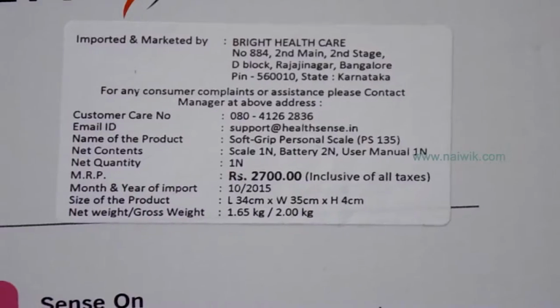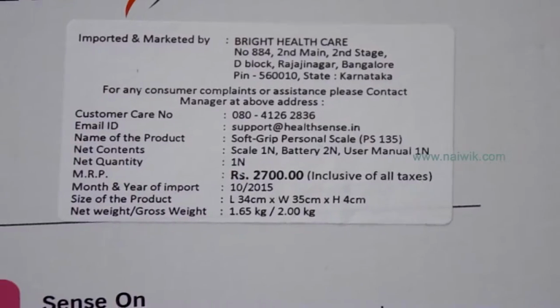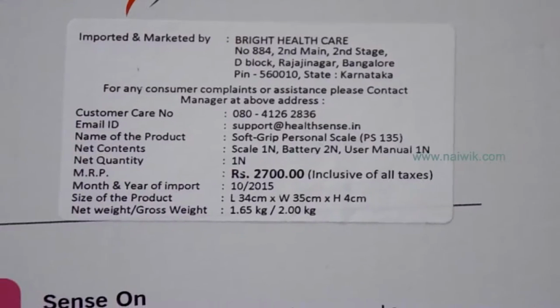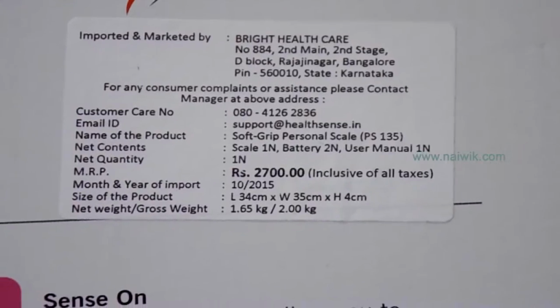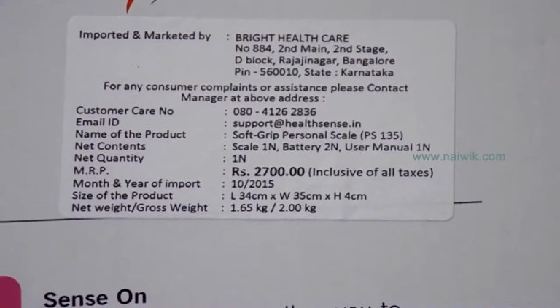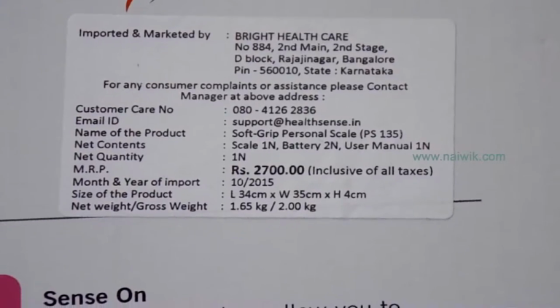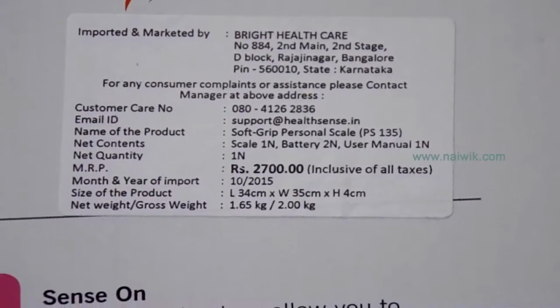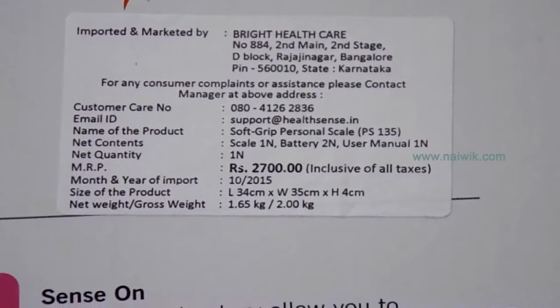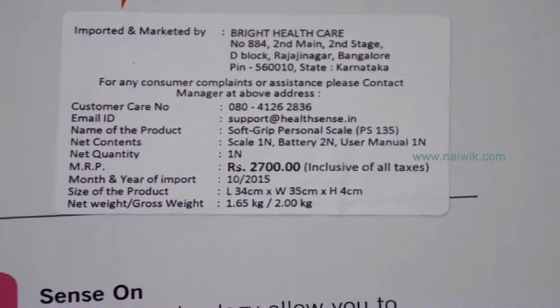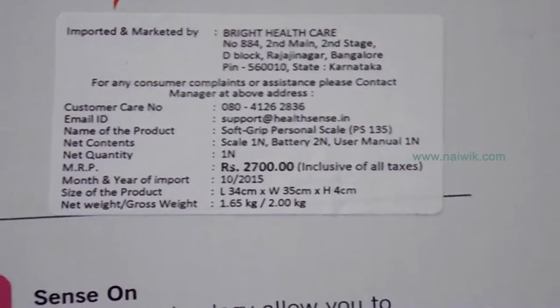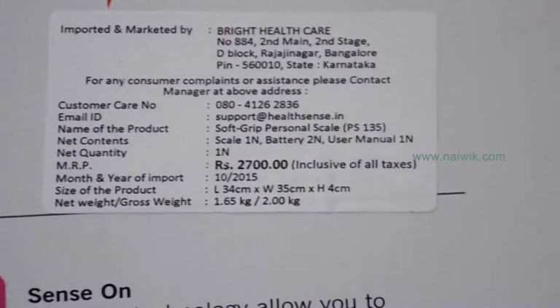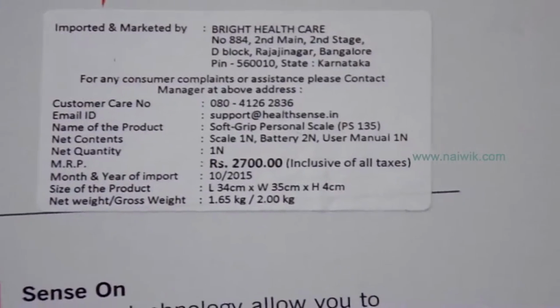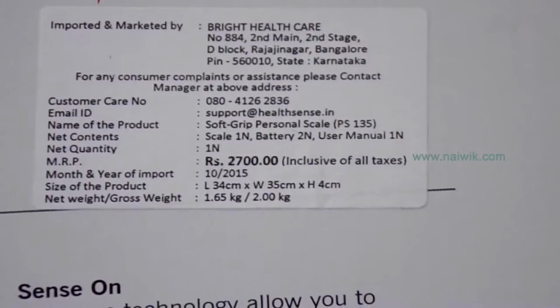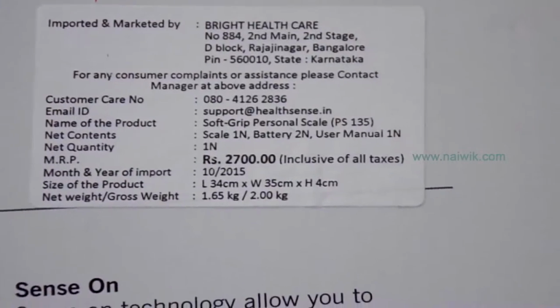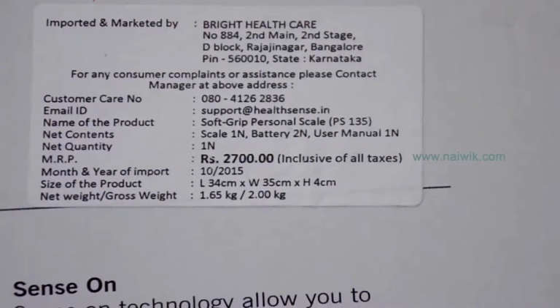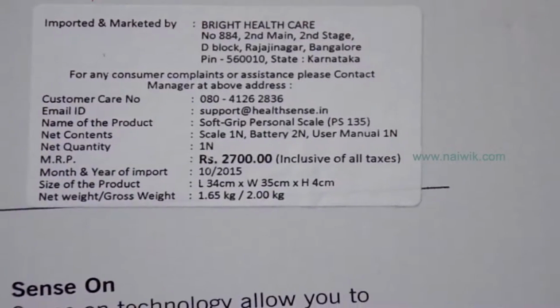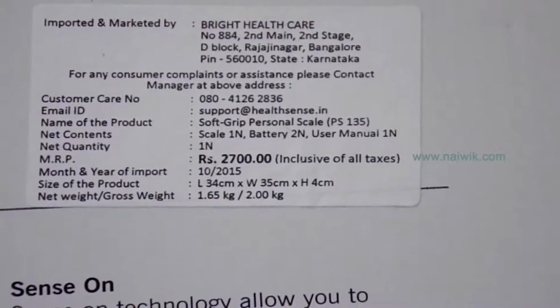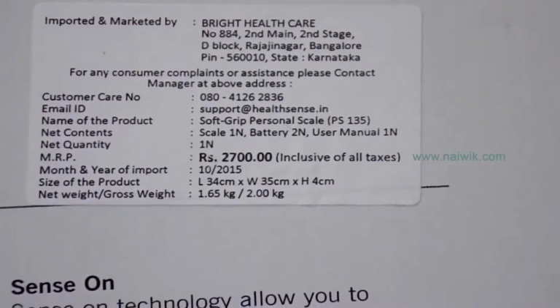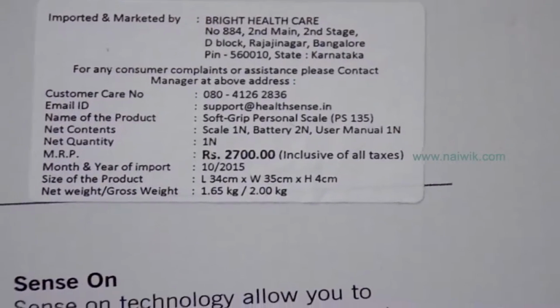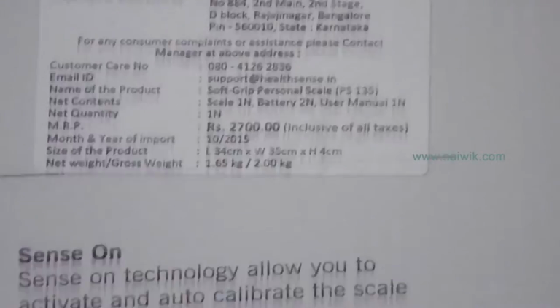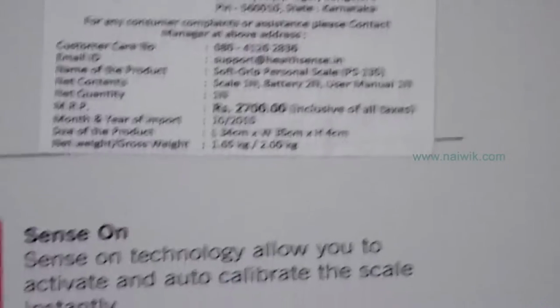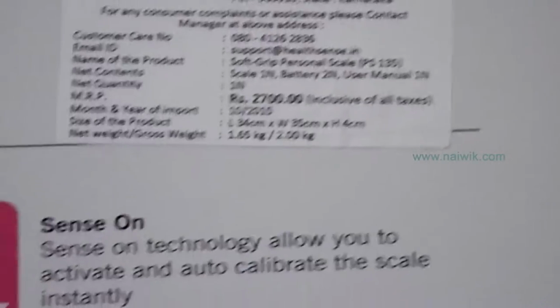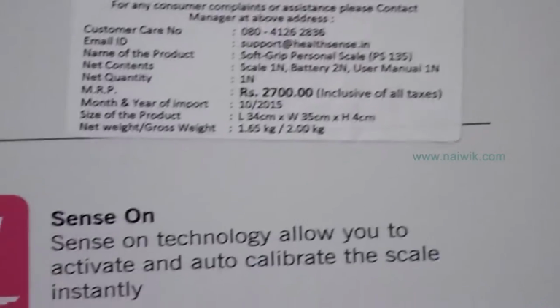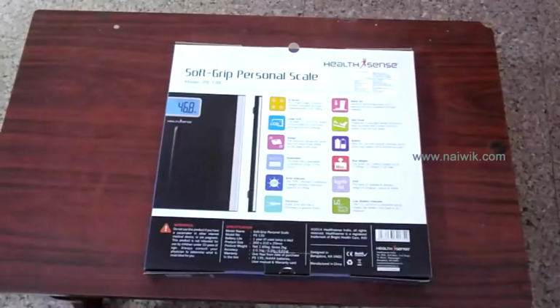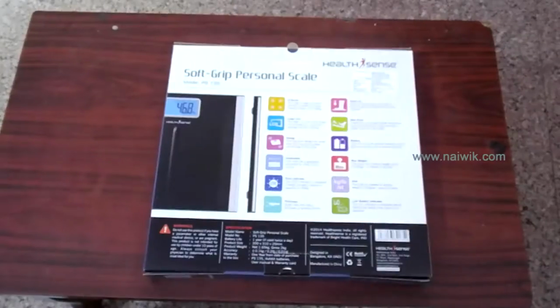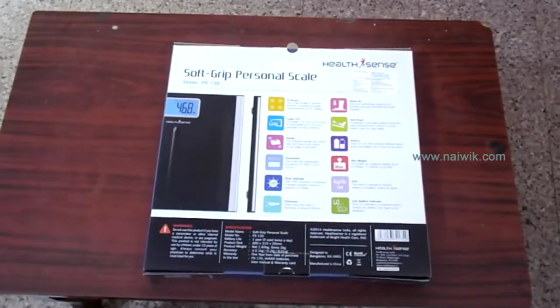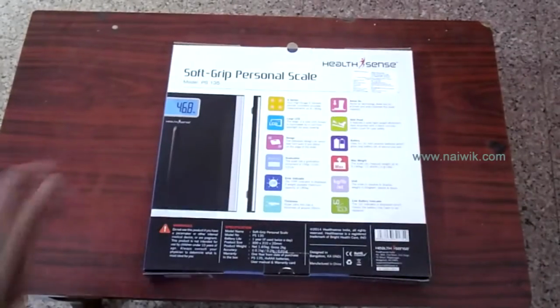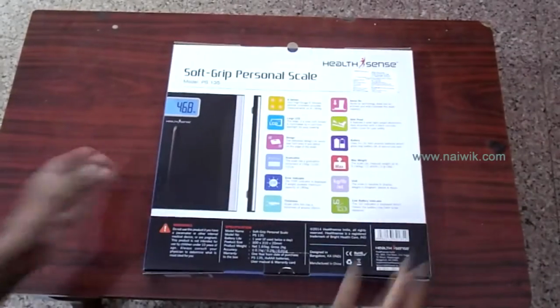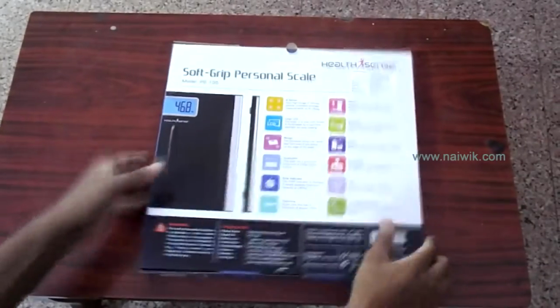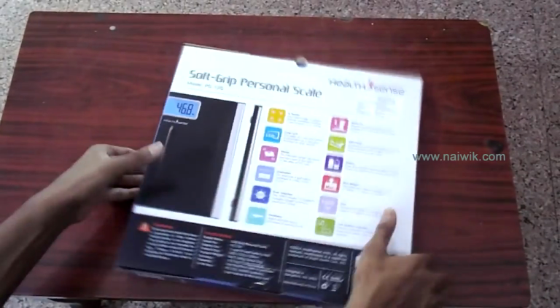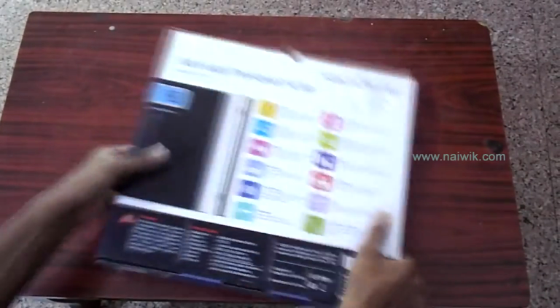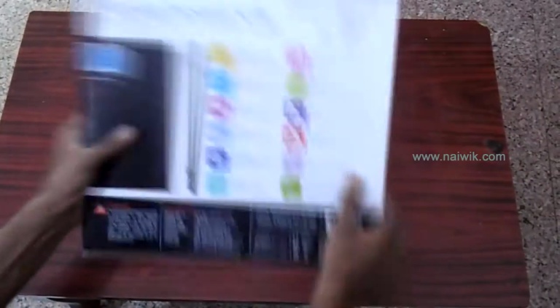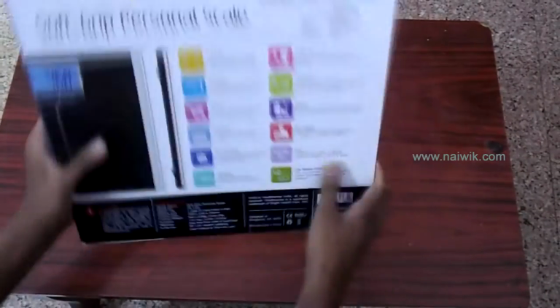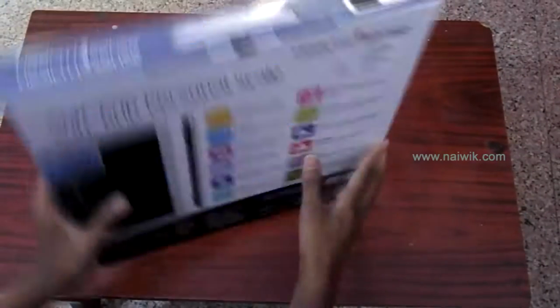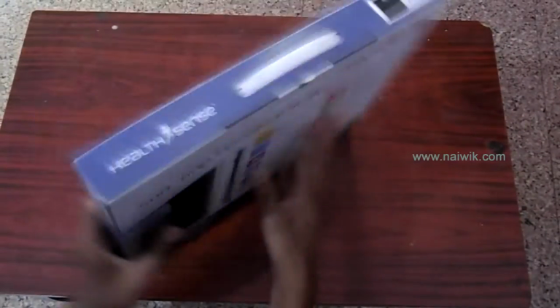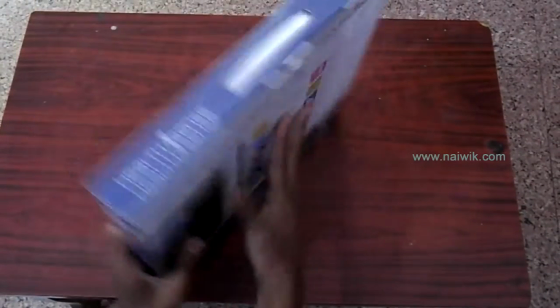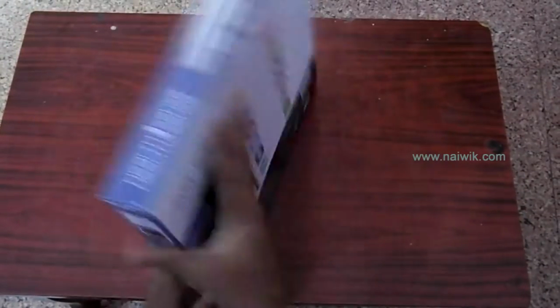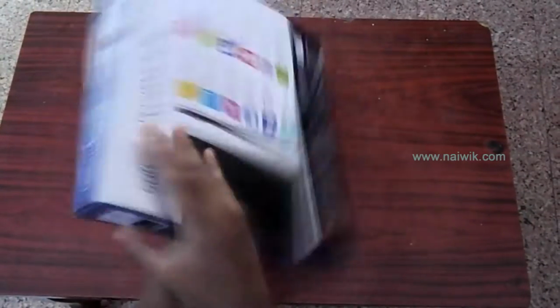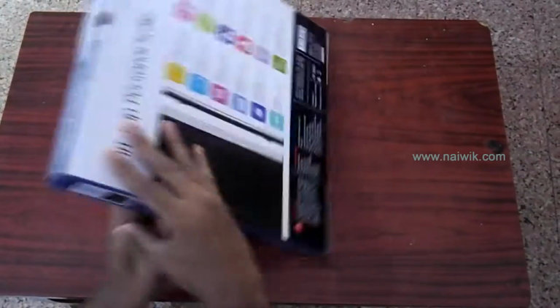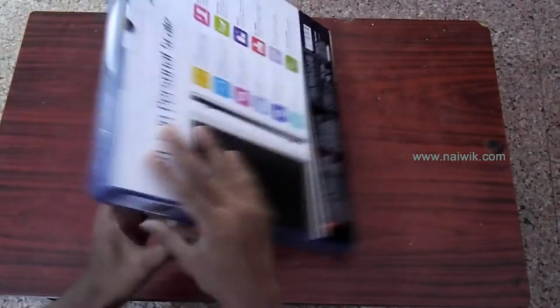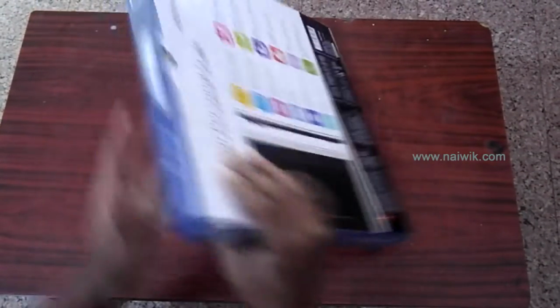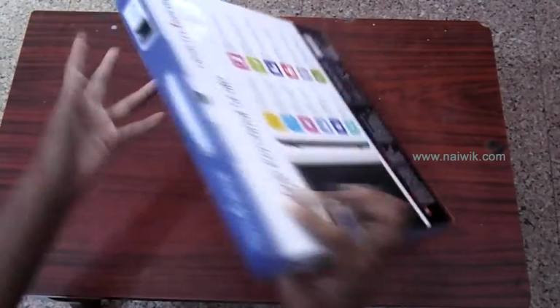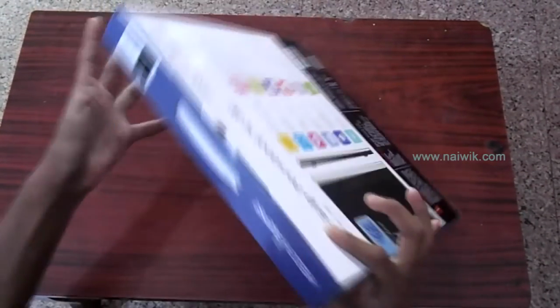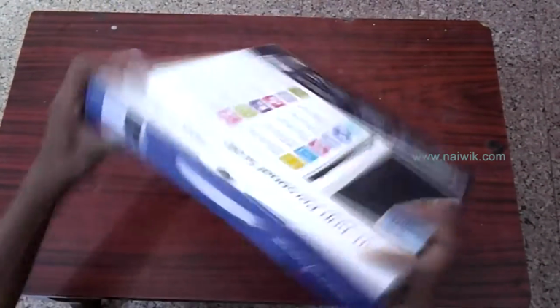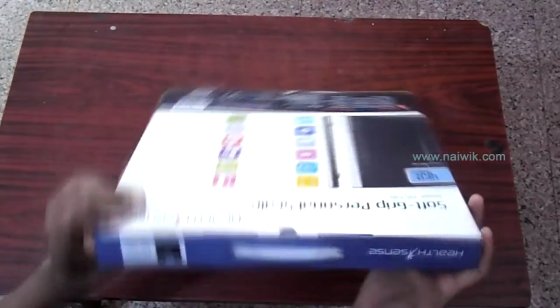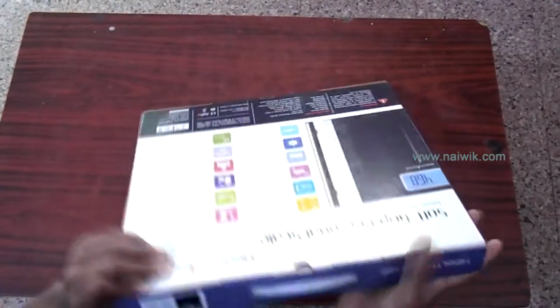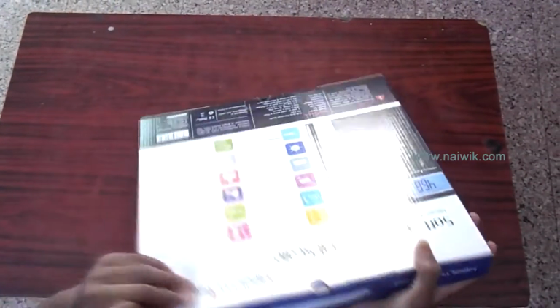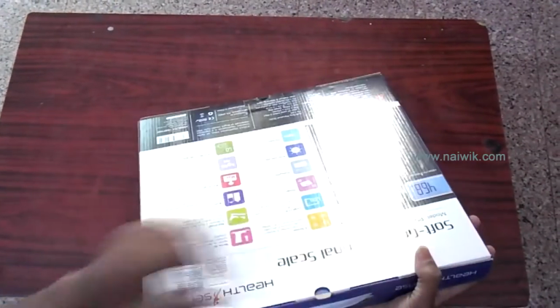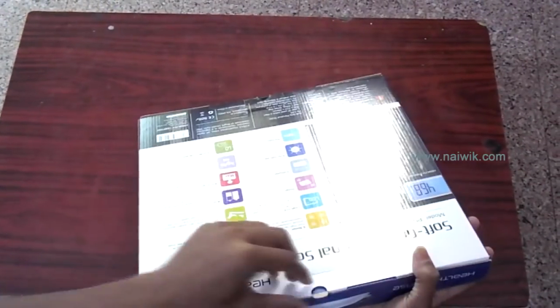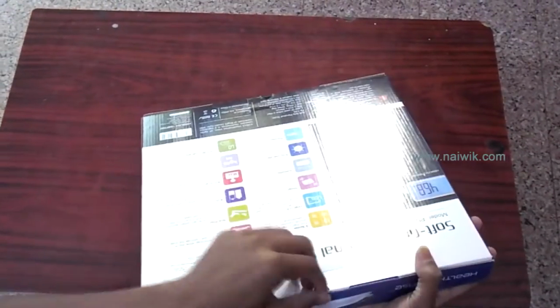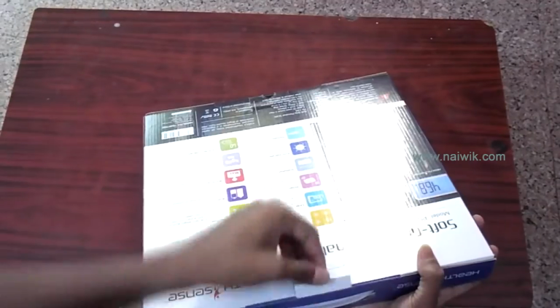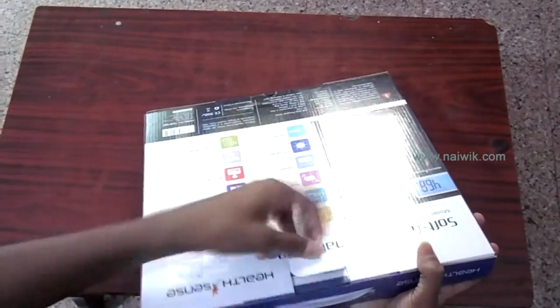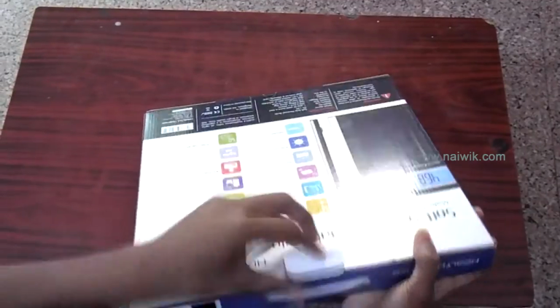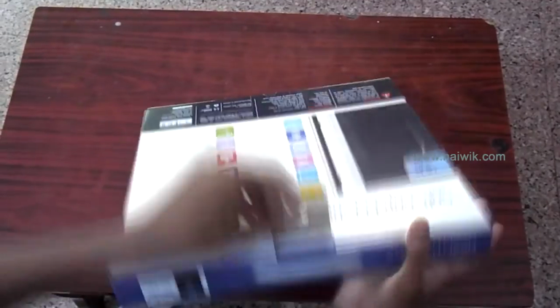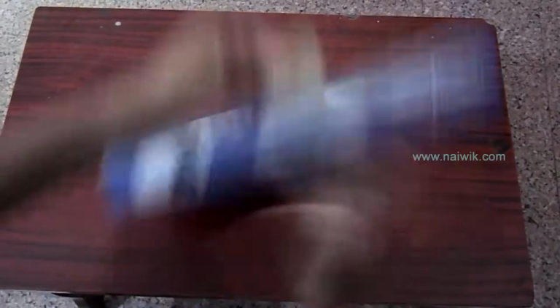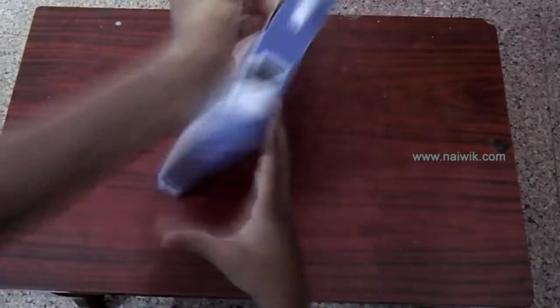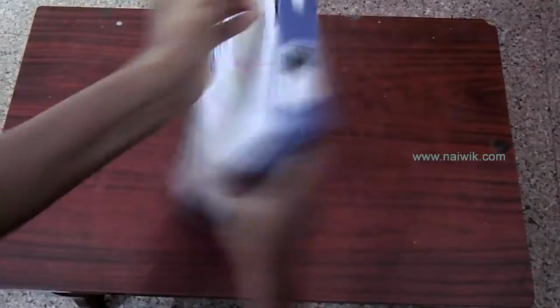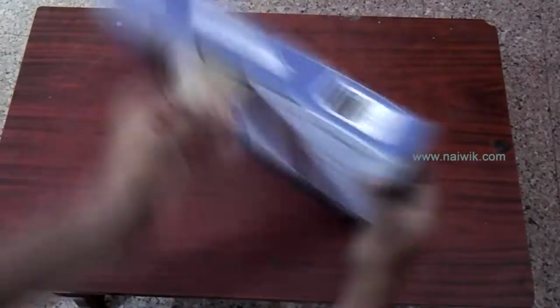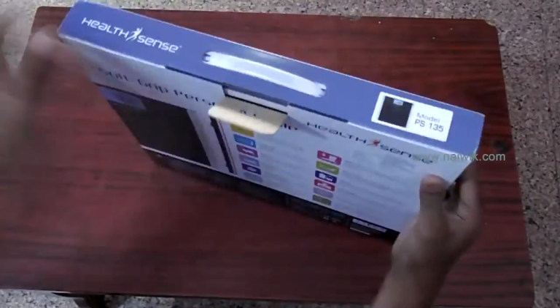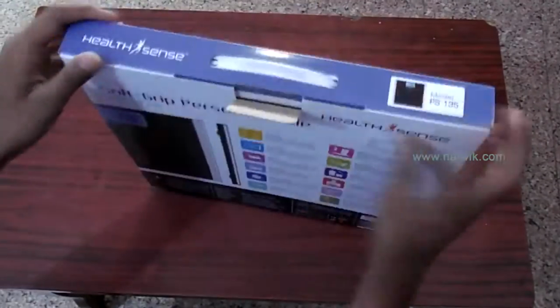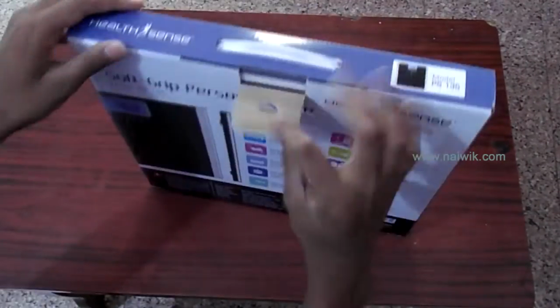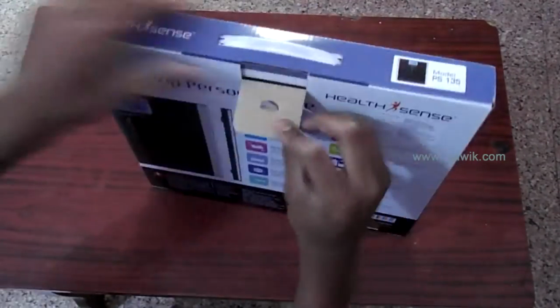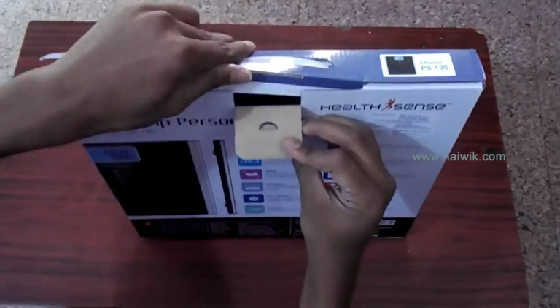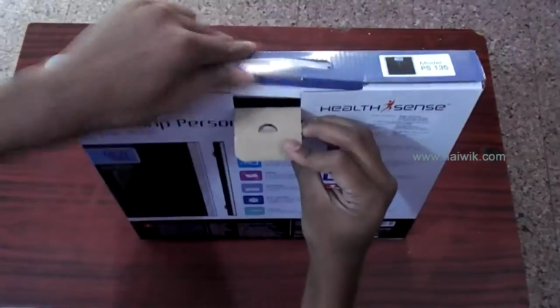I bought it from Amazon at Rs. 1700. I will give the link in the description box below so that you can buy it.